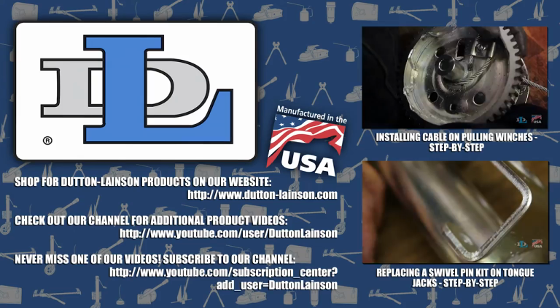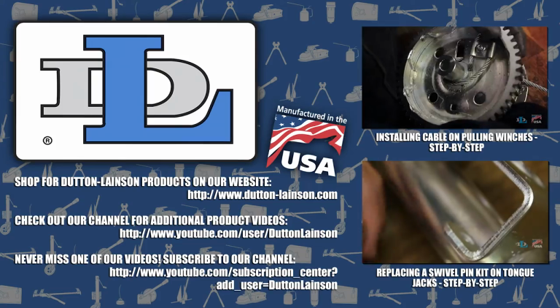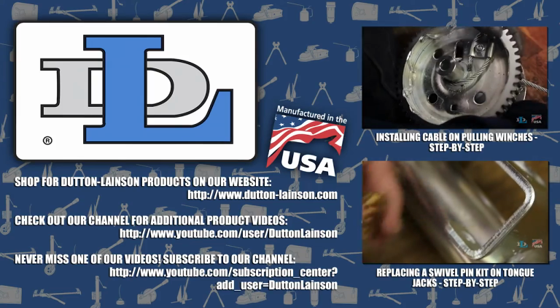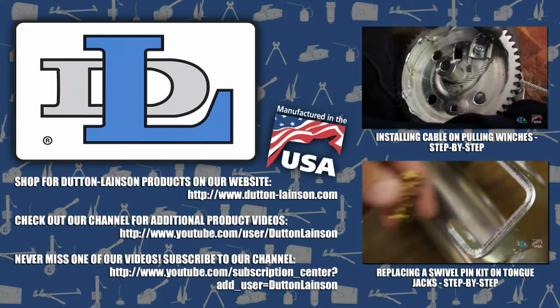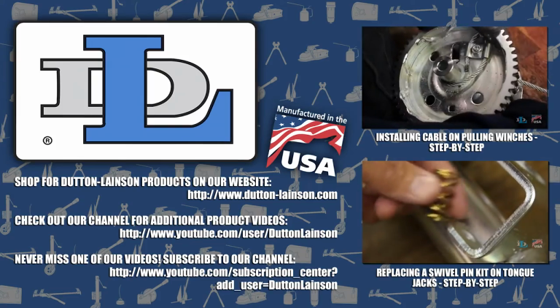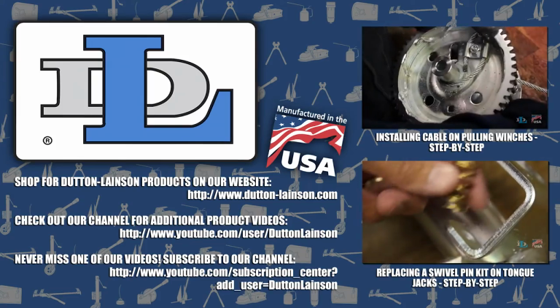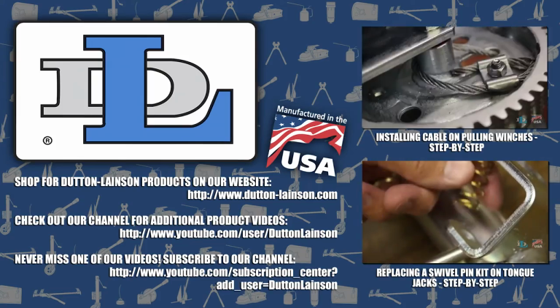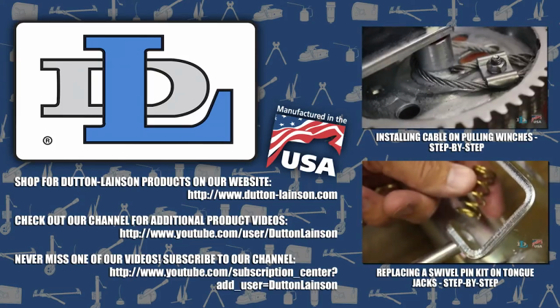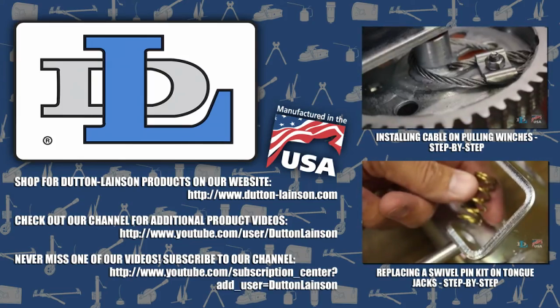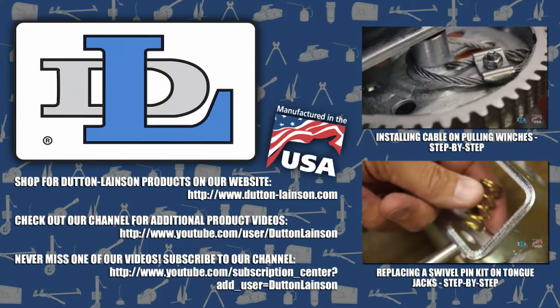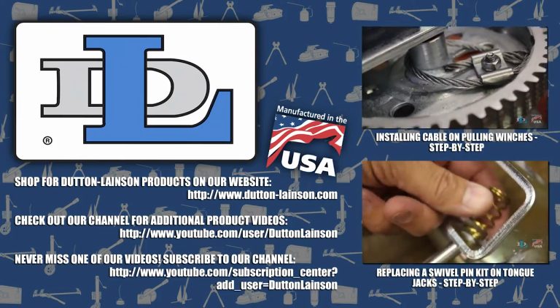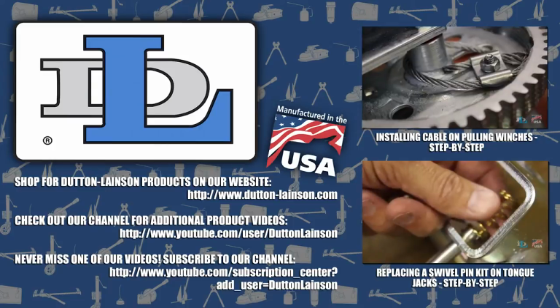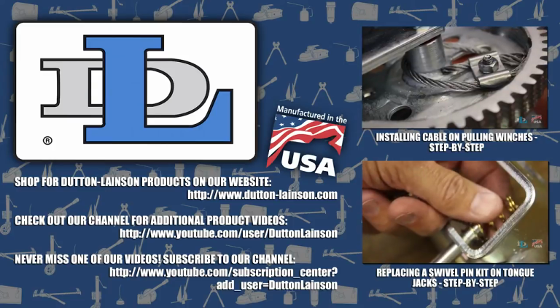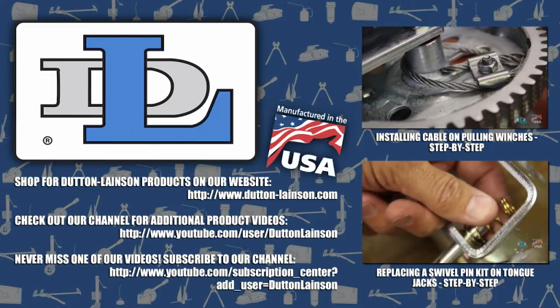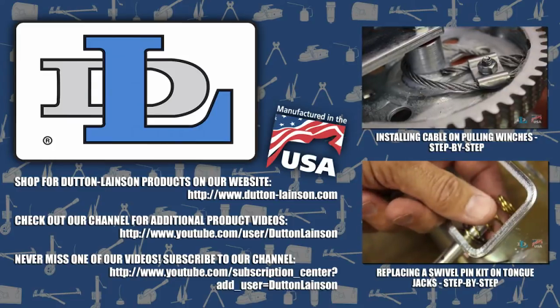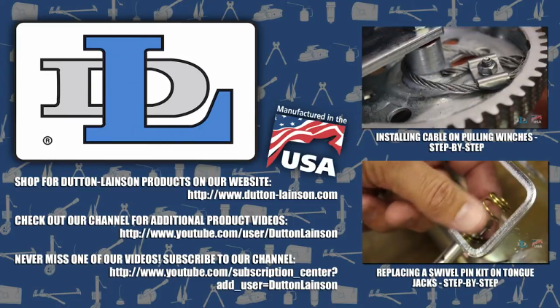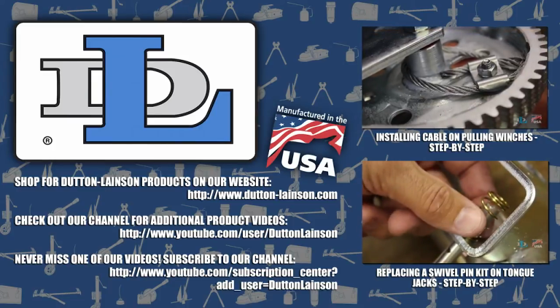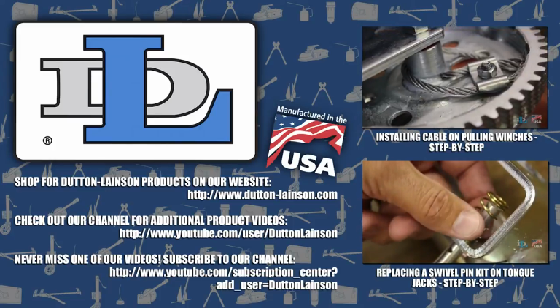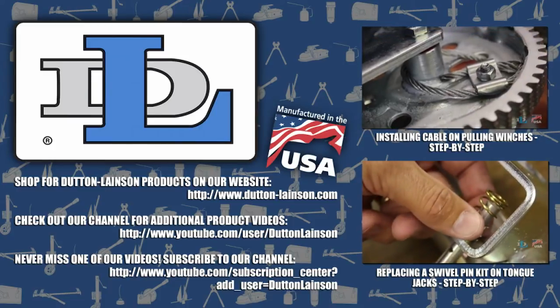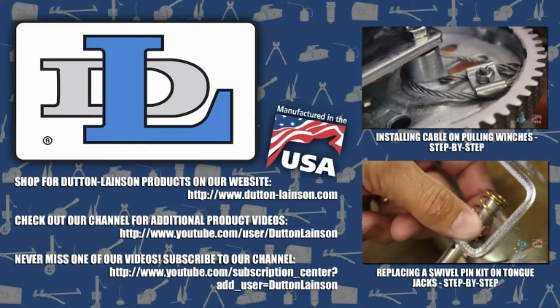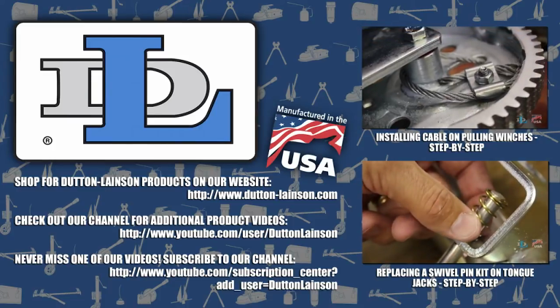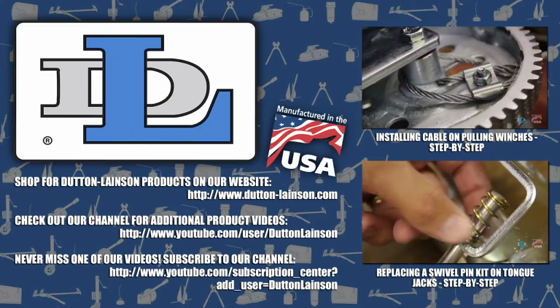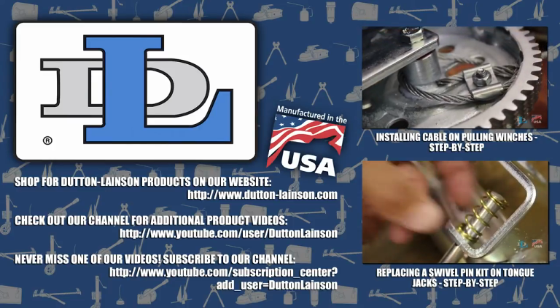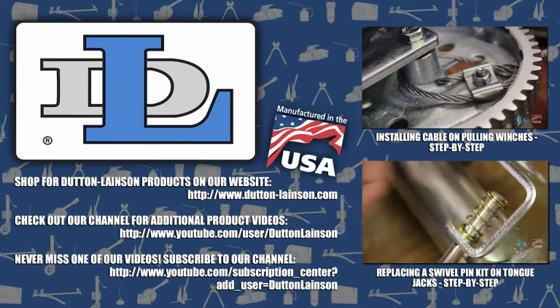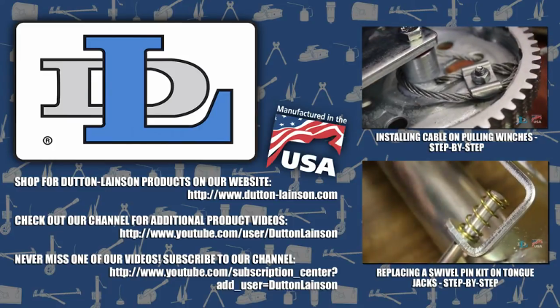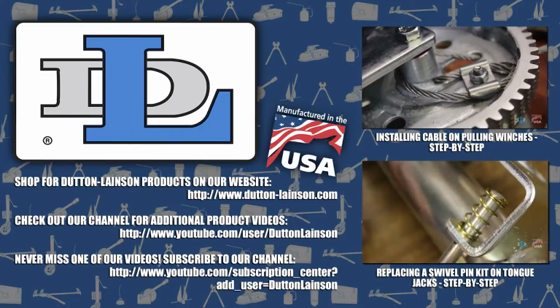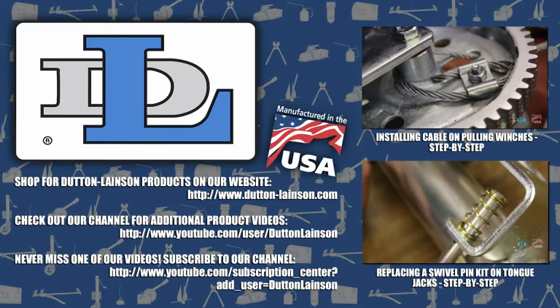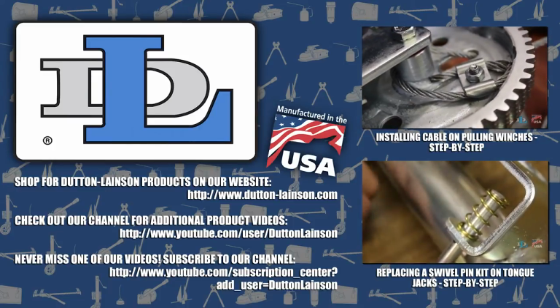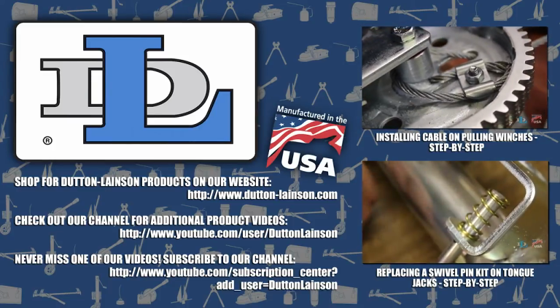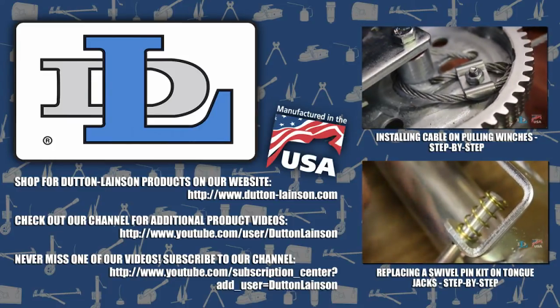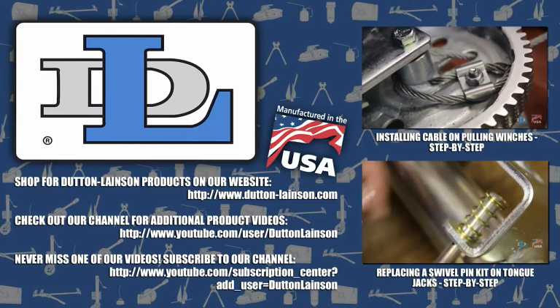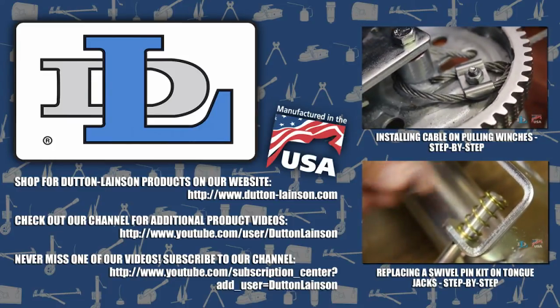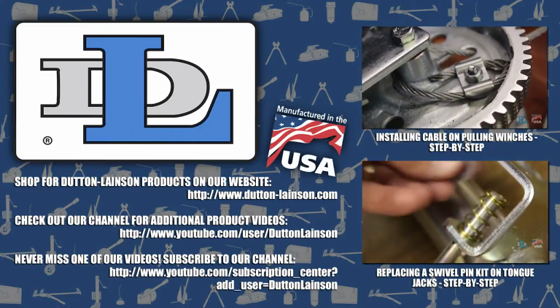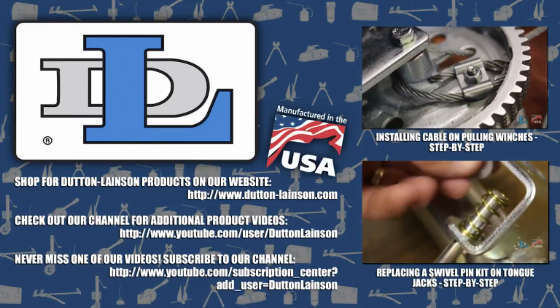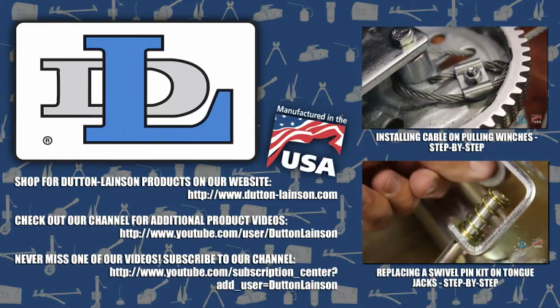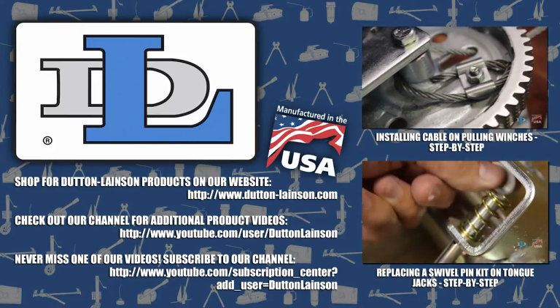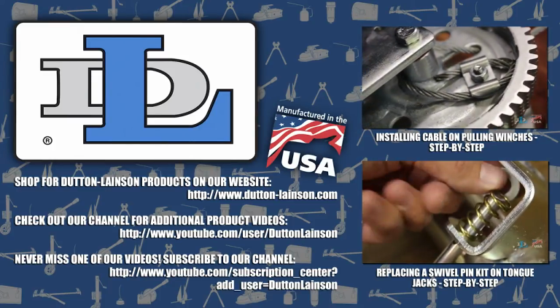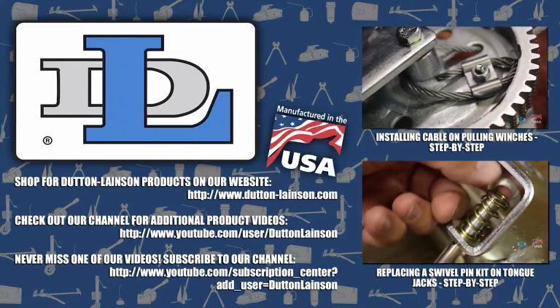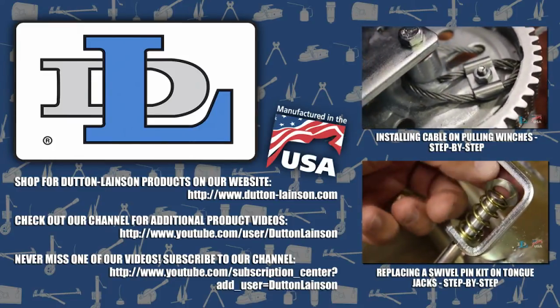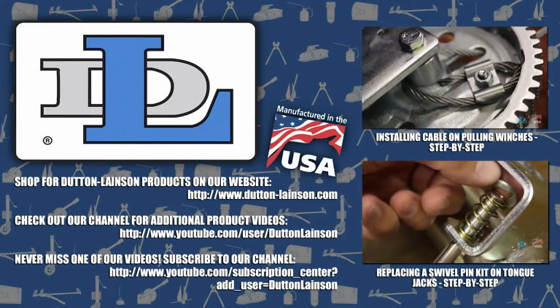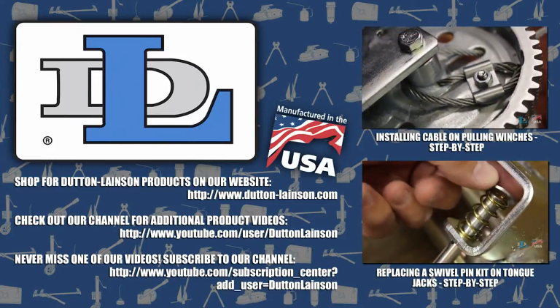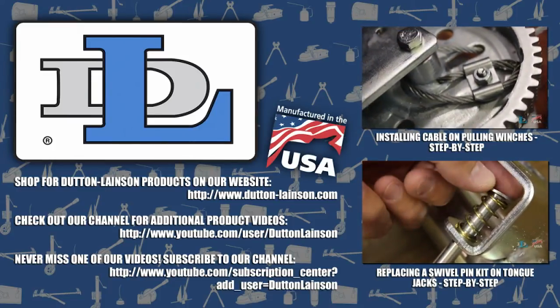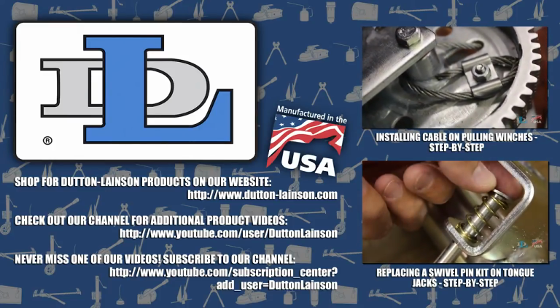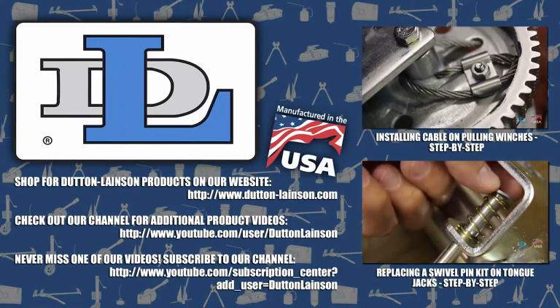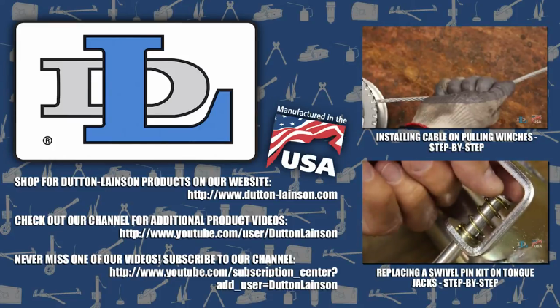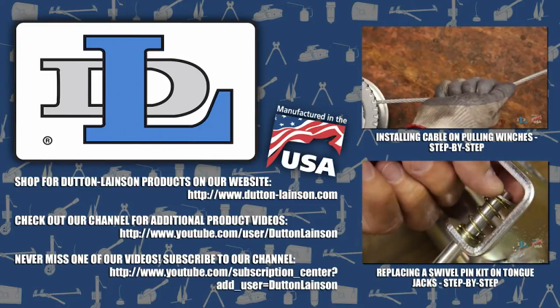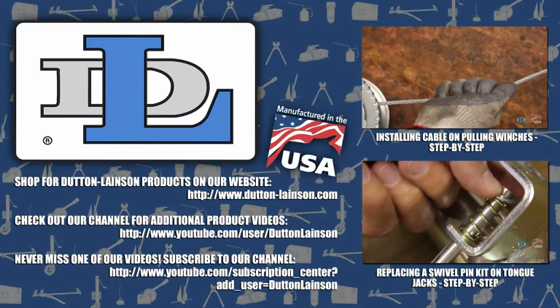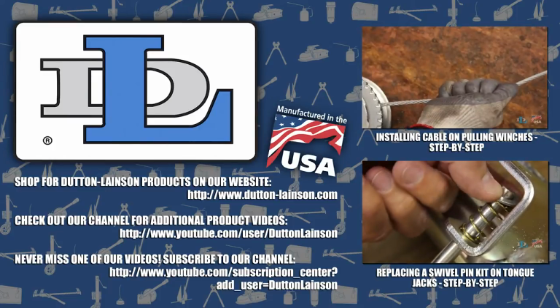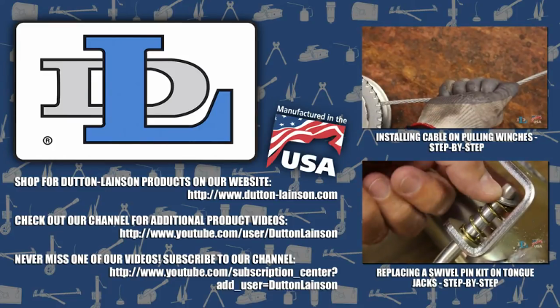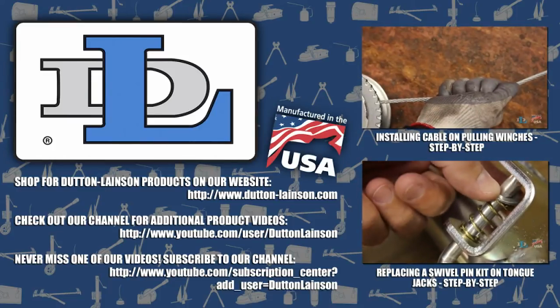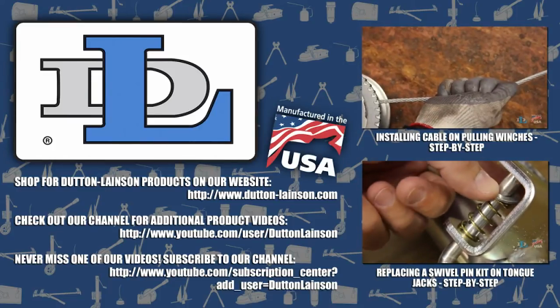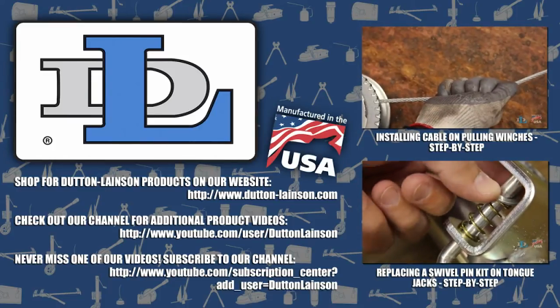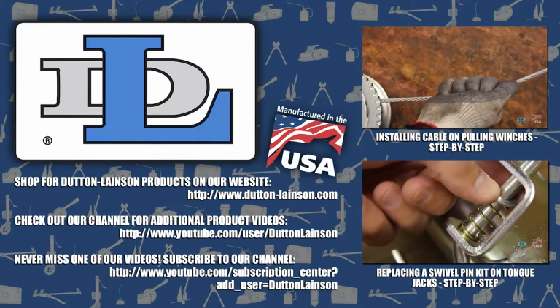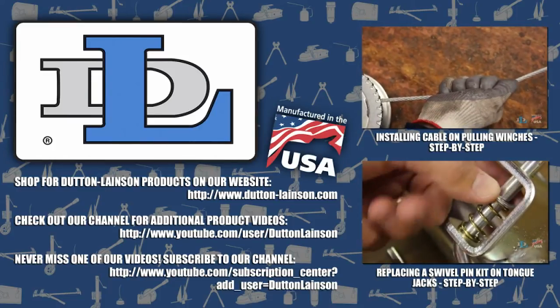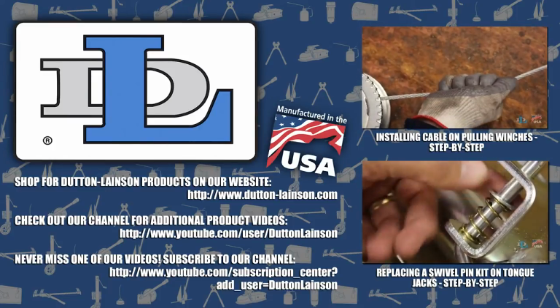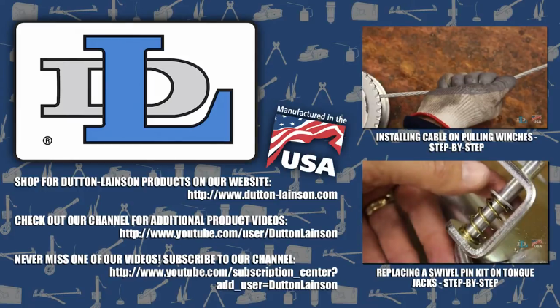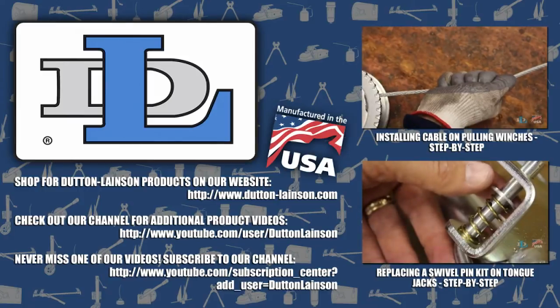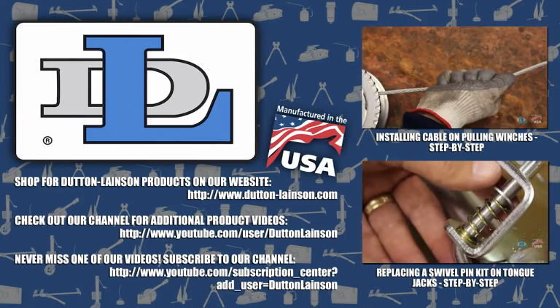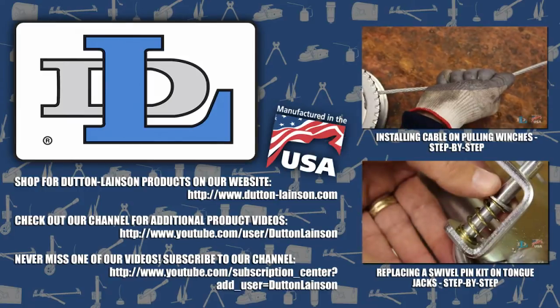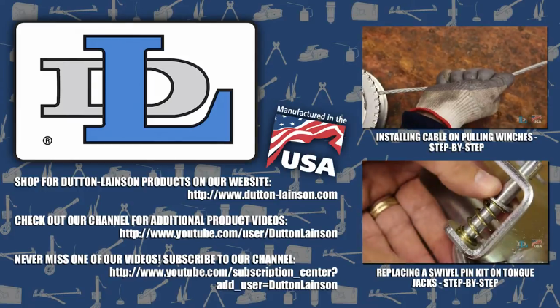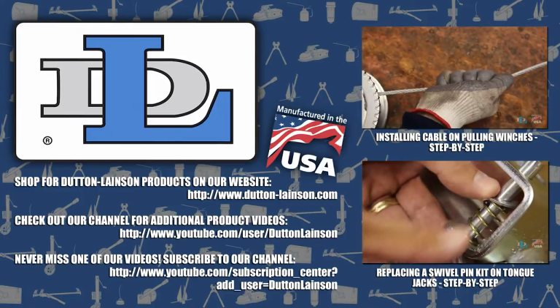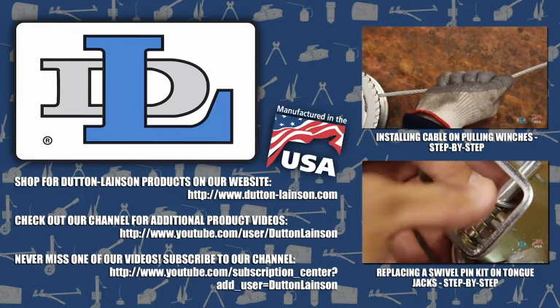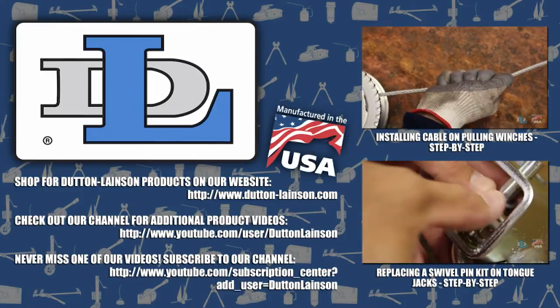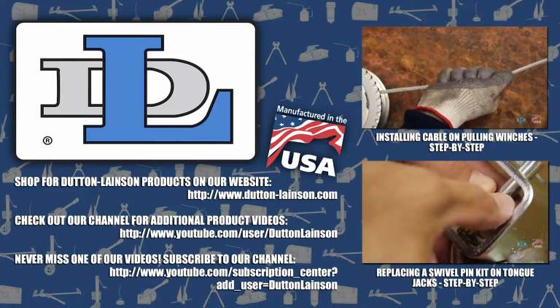Thanks for watching! We have many other videos like this on our YouTube channel, so check them out and let us know what you'd like to see us cover next.